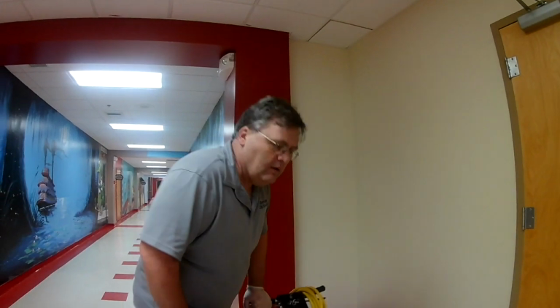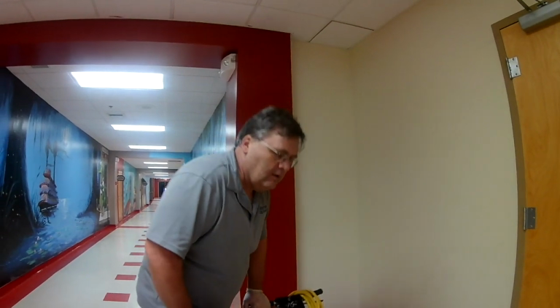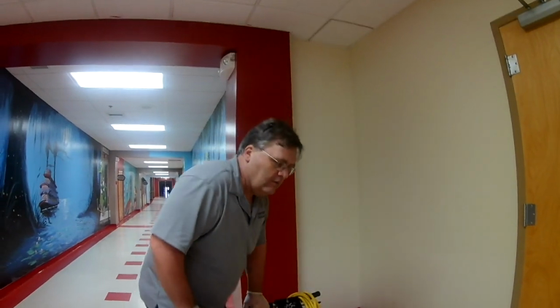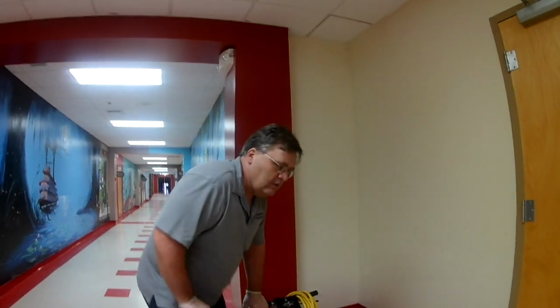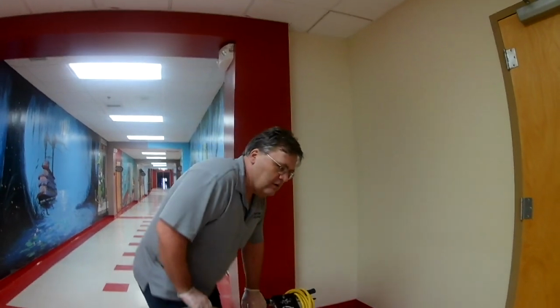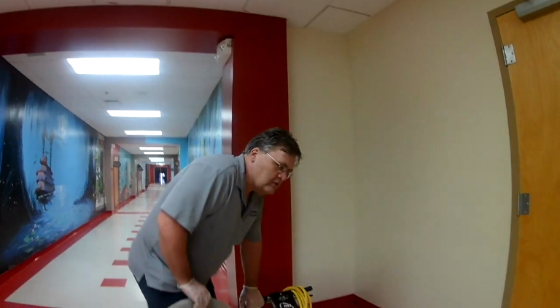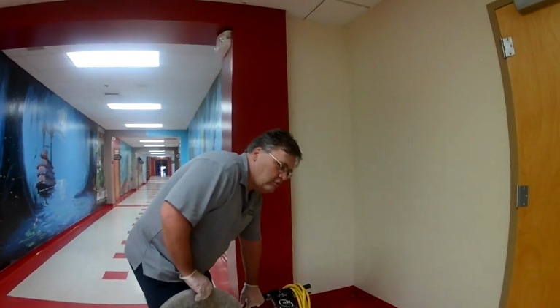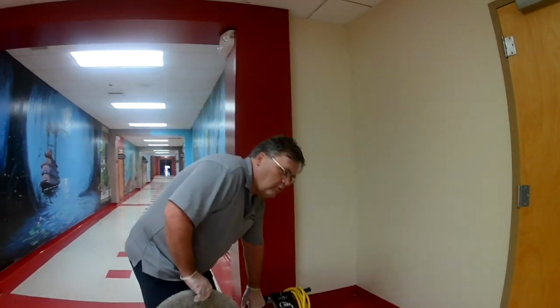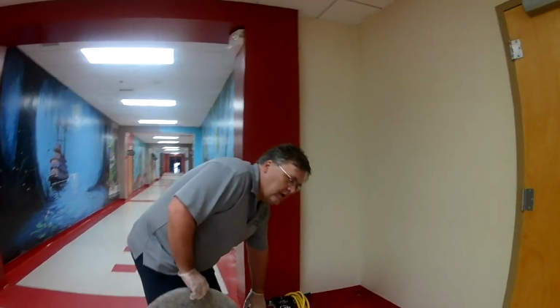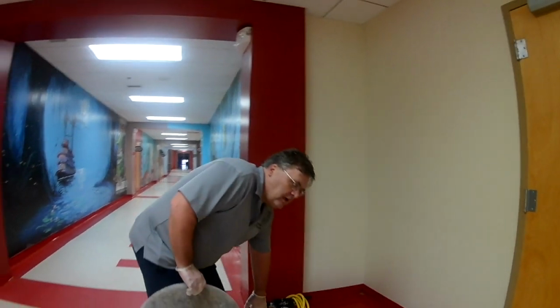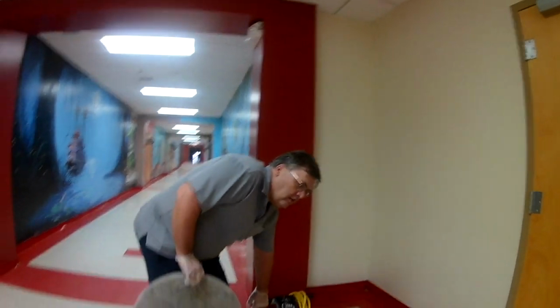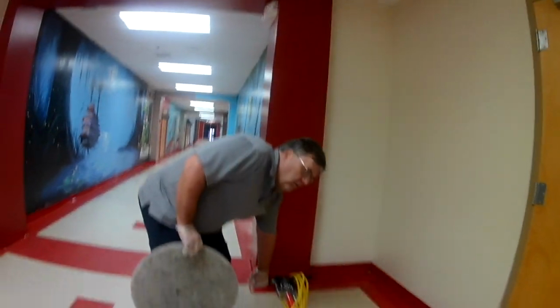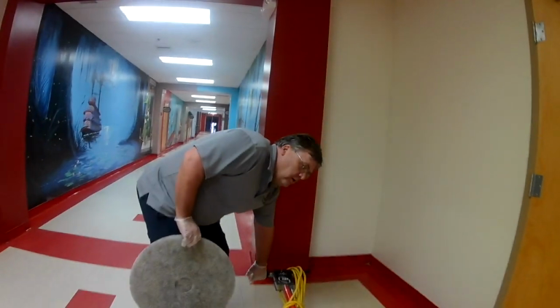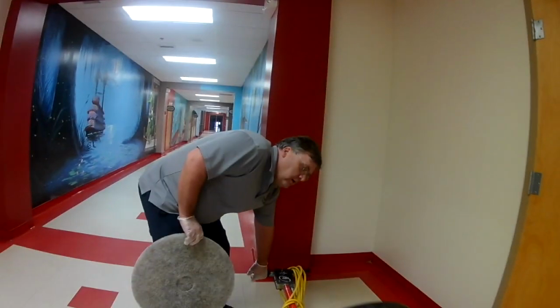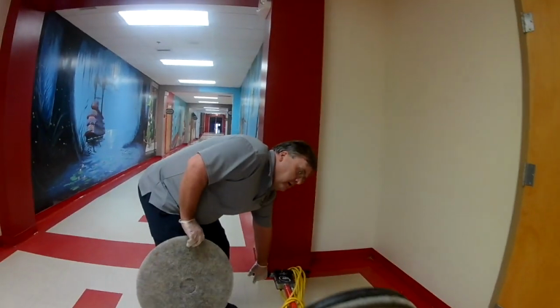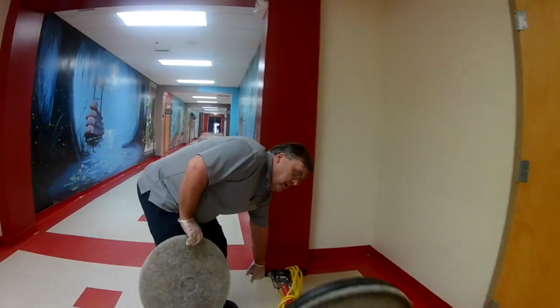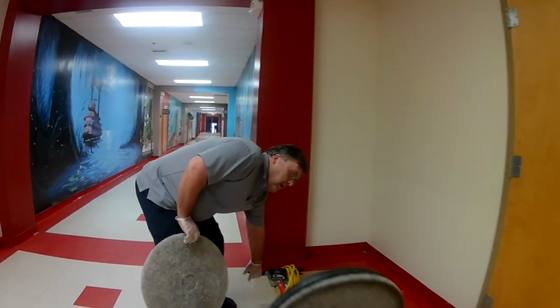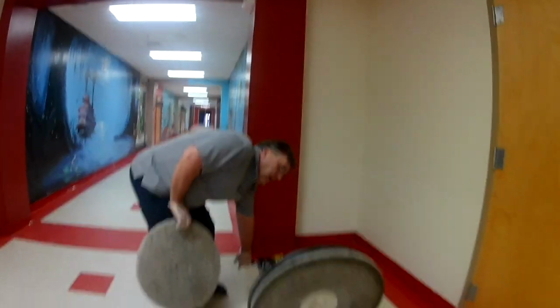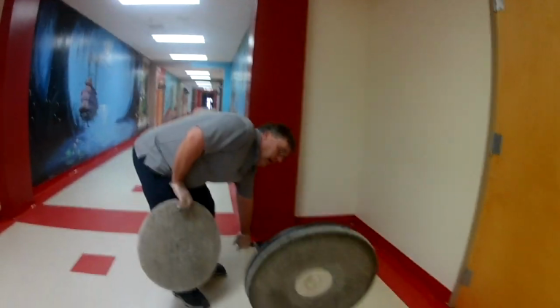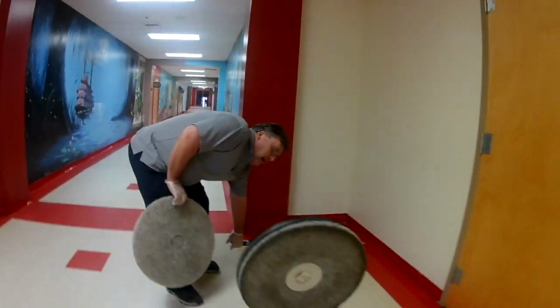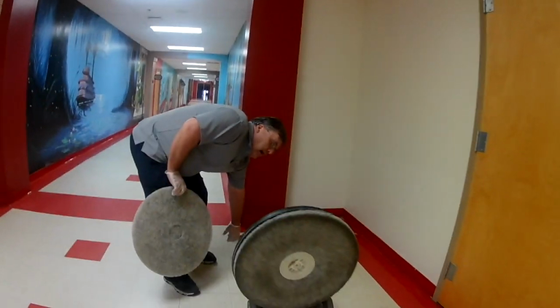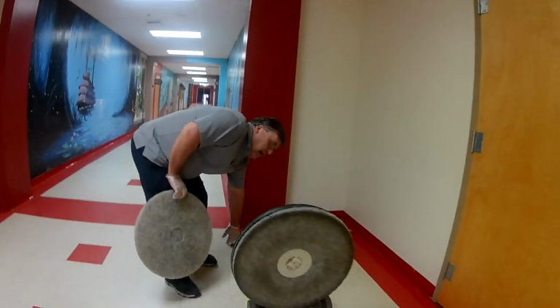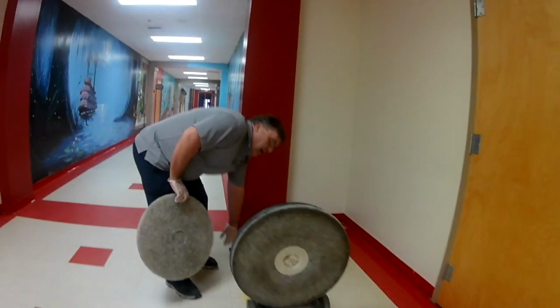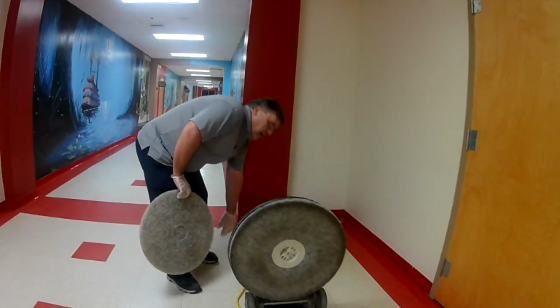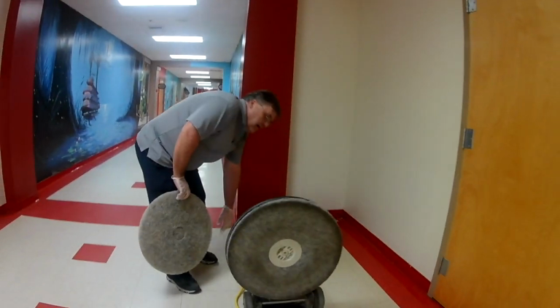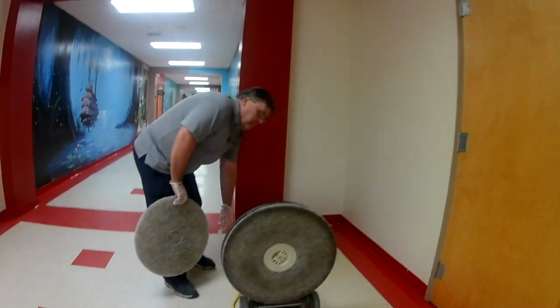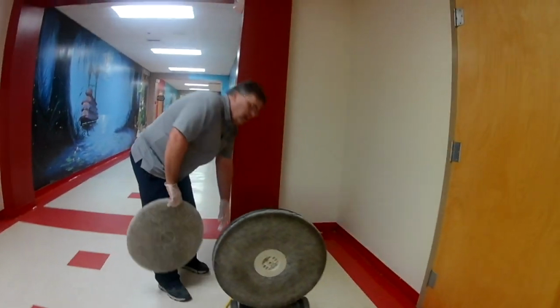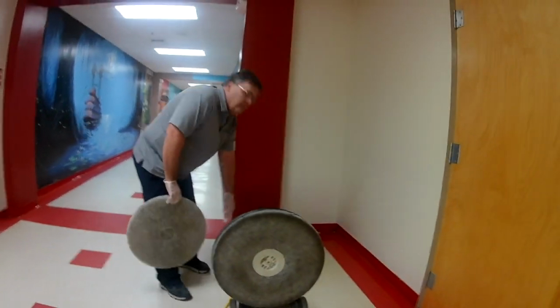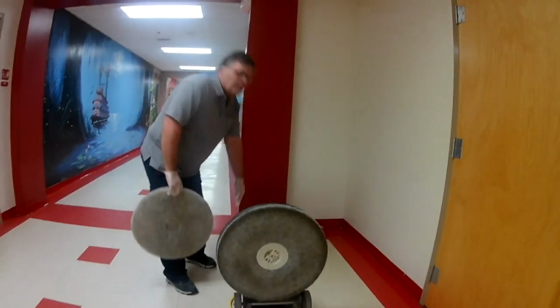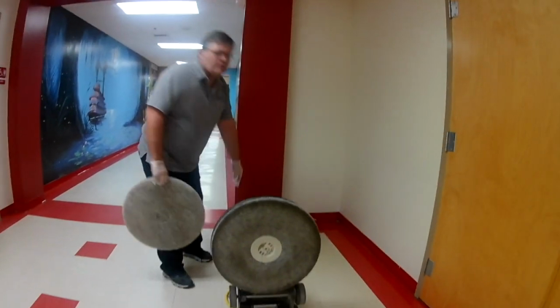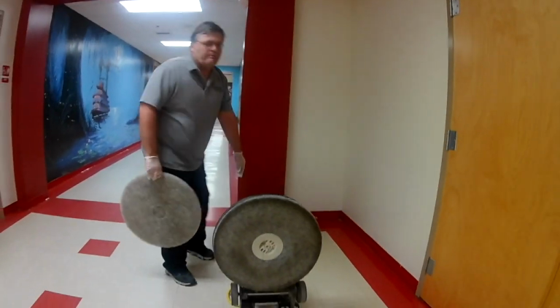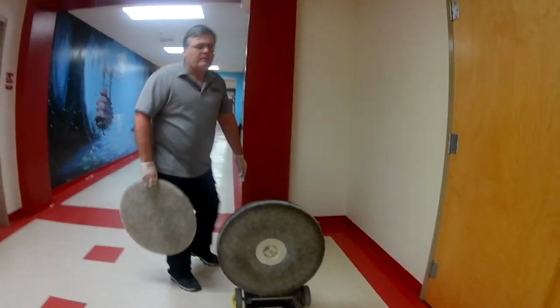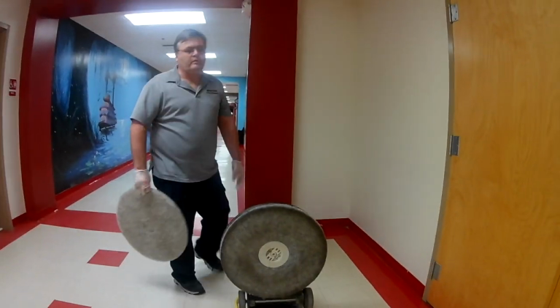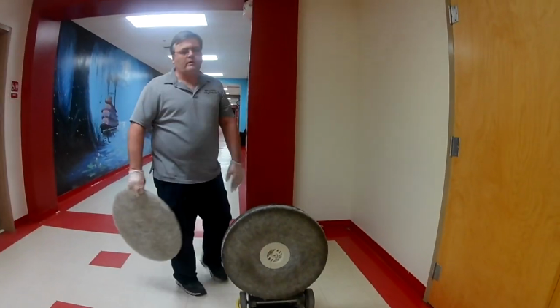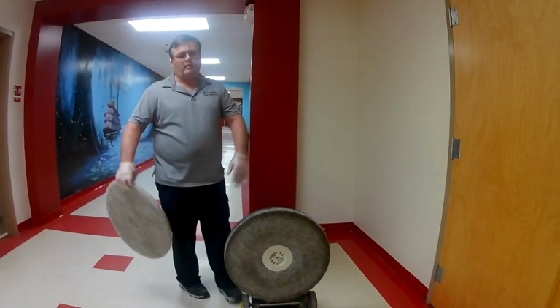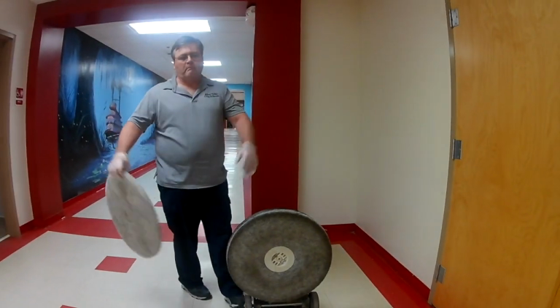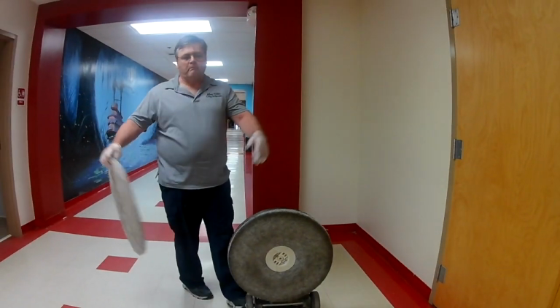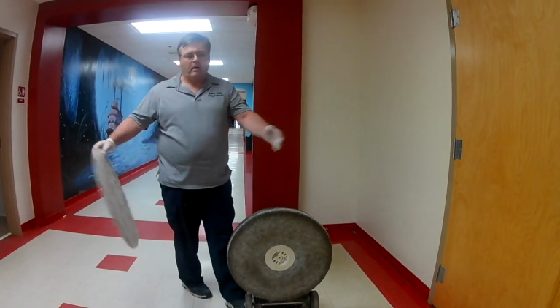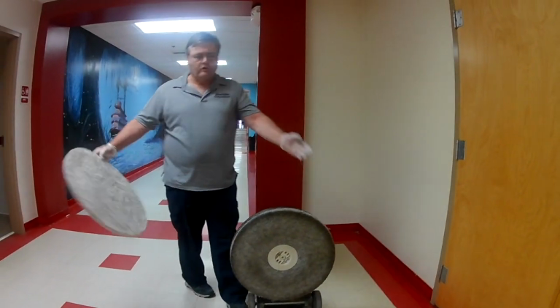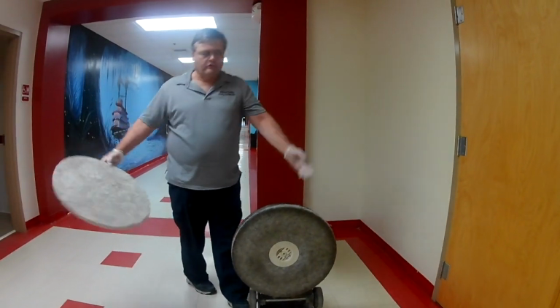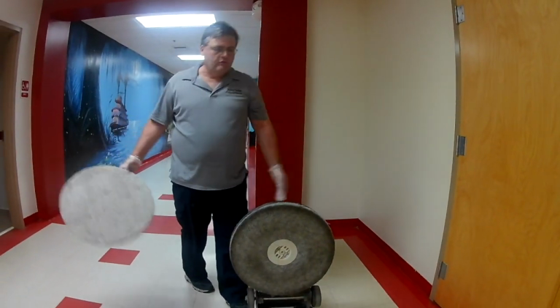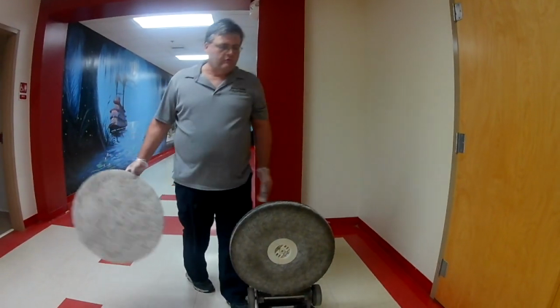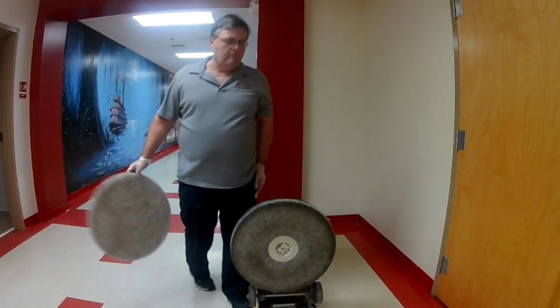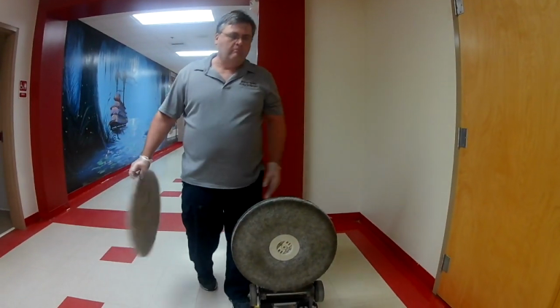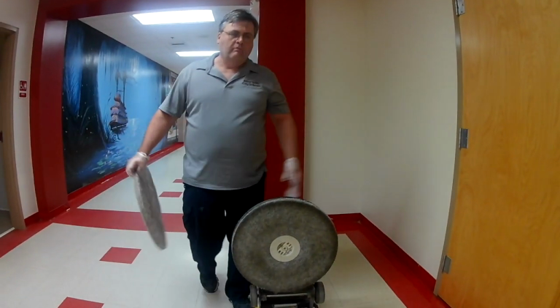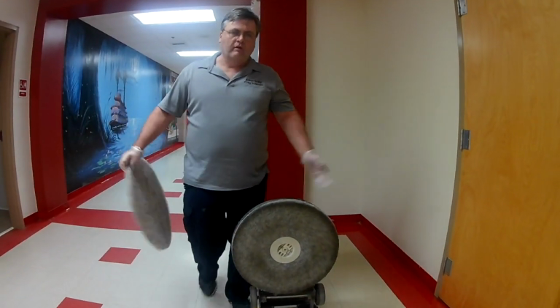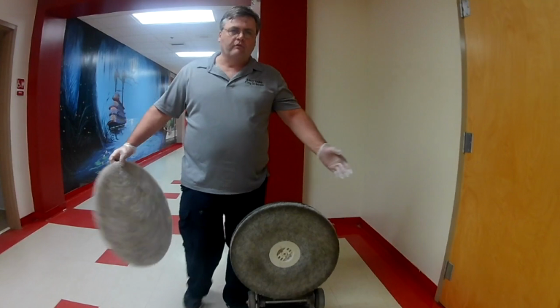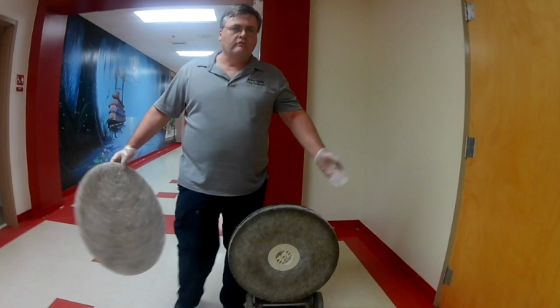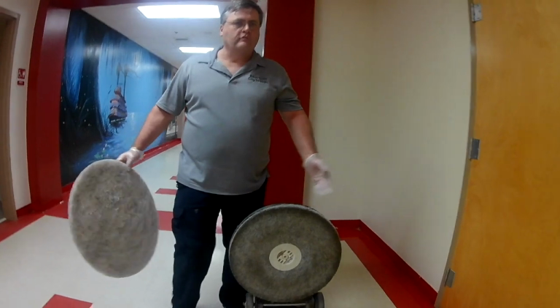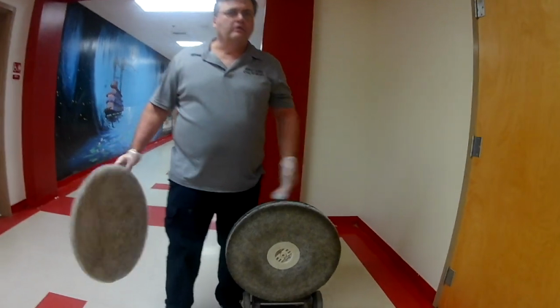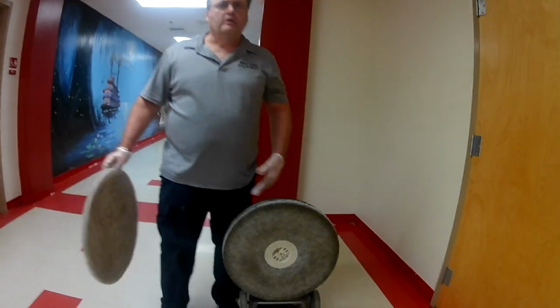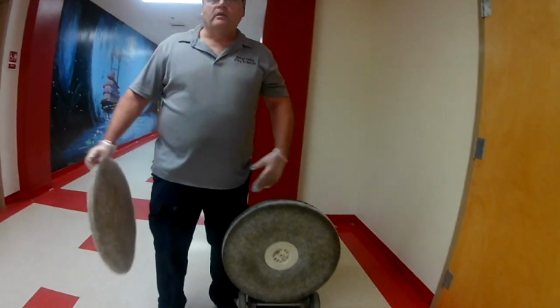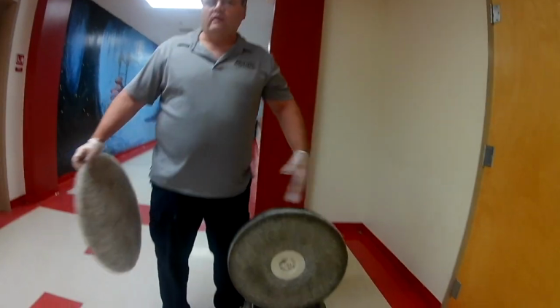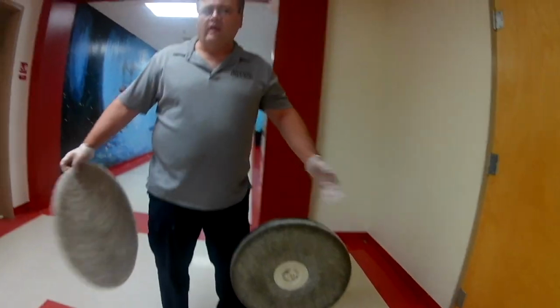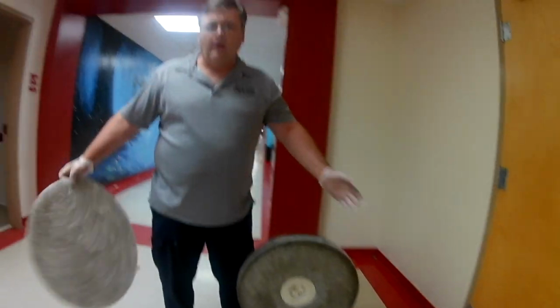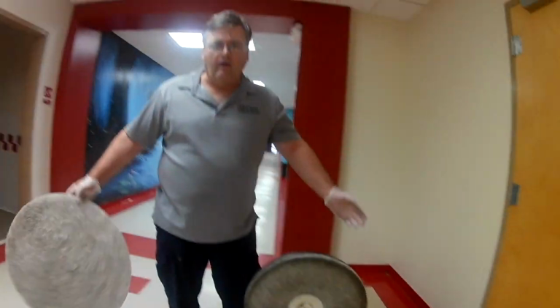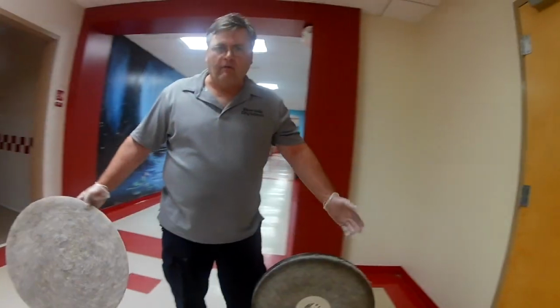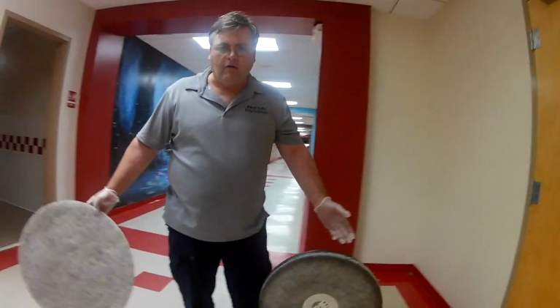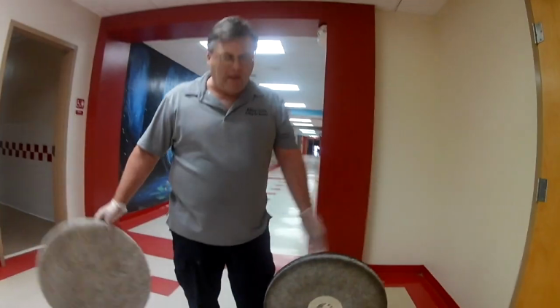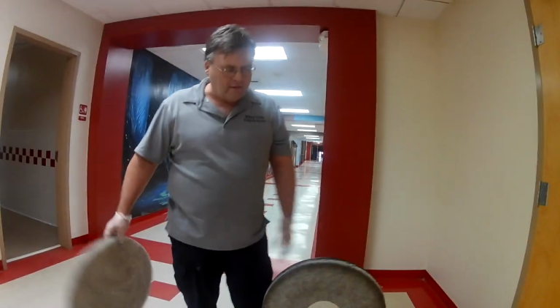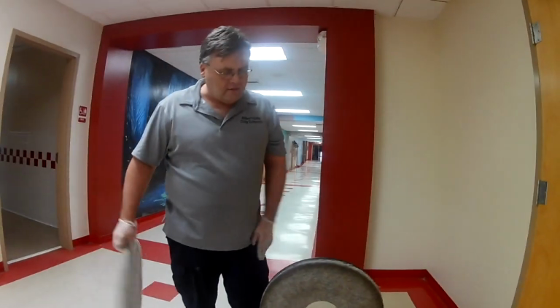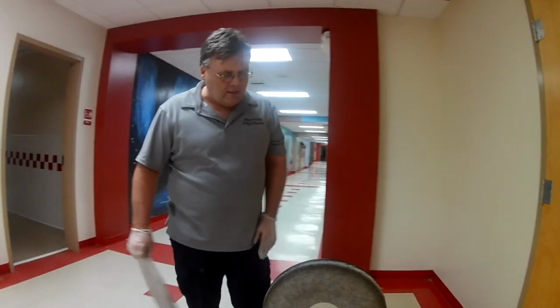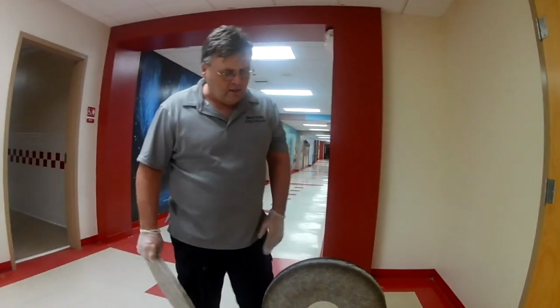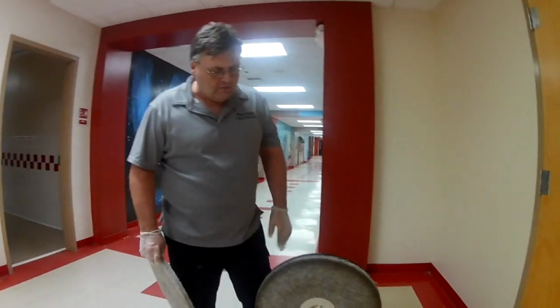This is what we call a buffer. Some people call them burnishers, buffers — they all have all kinds of names.